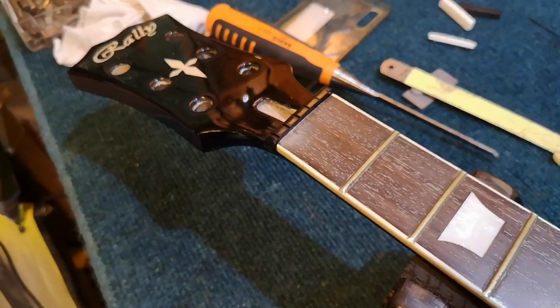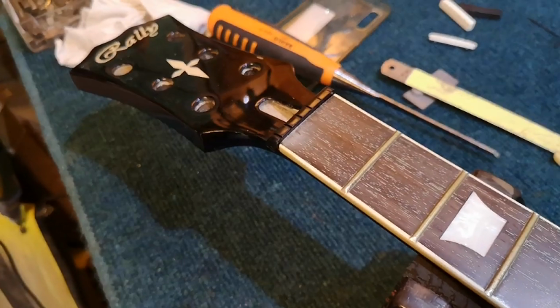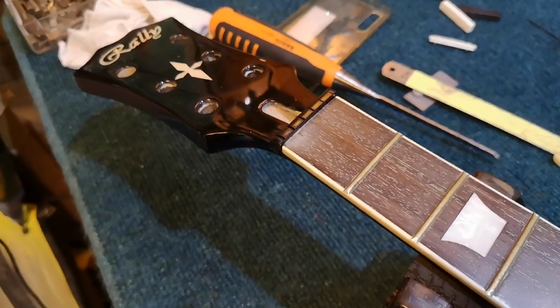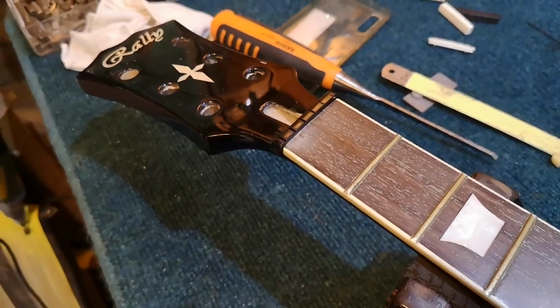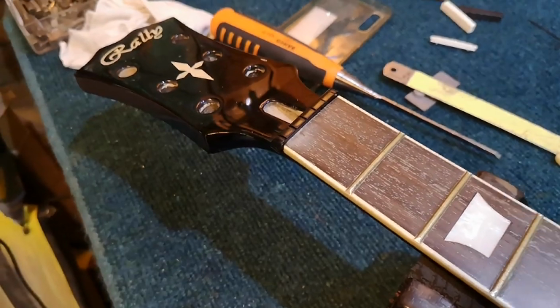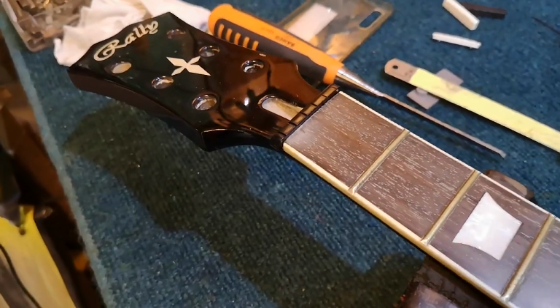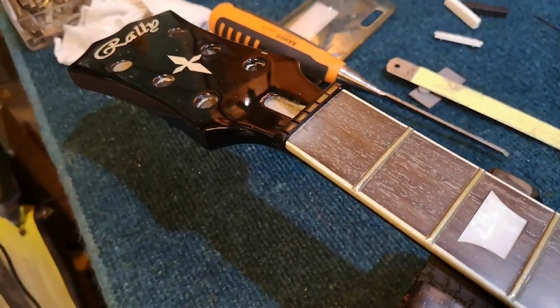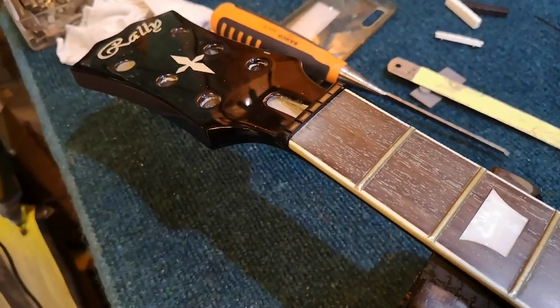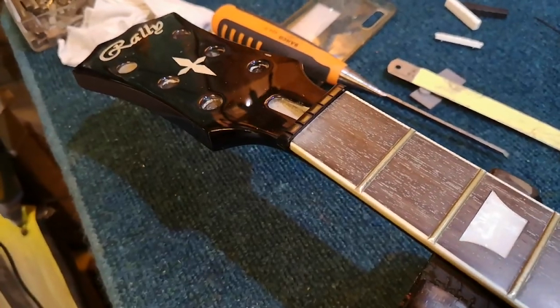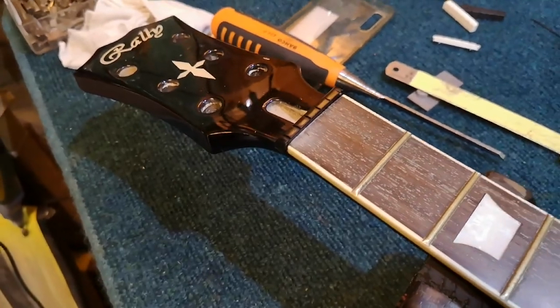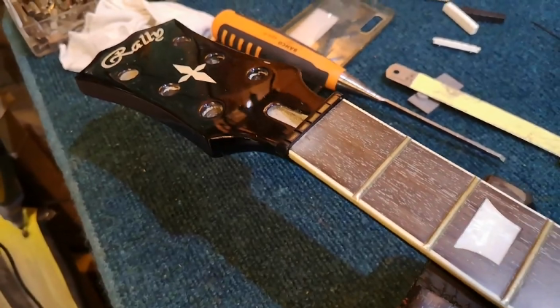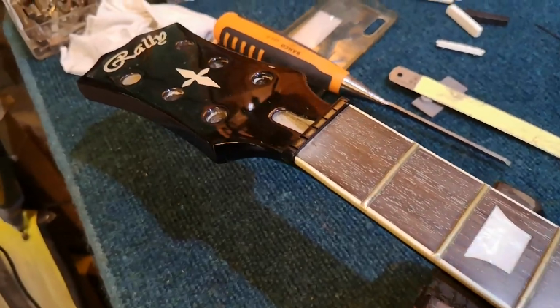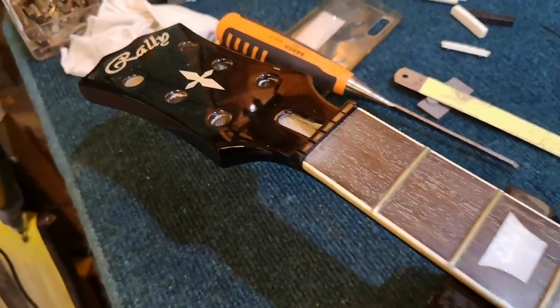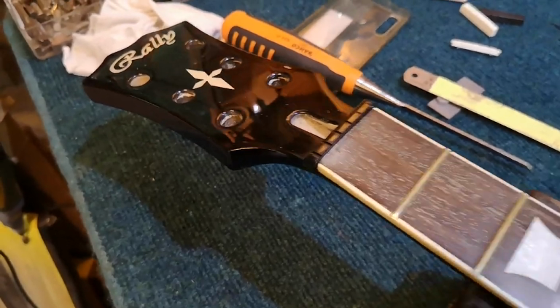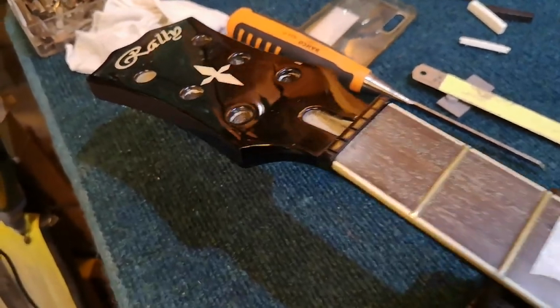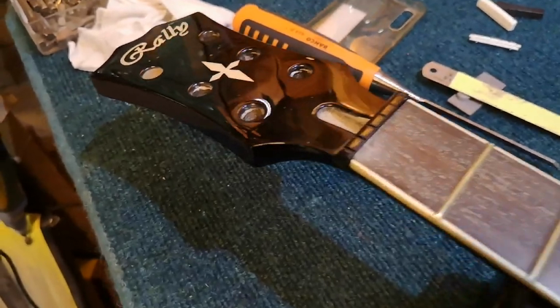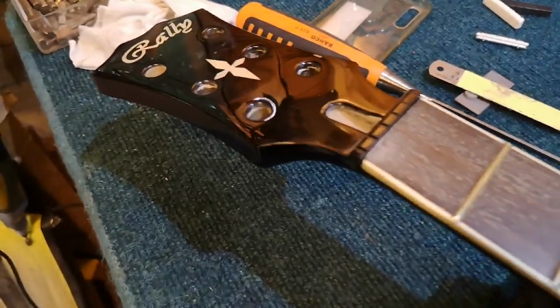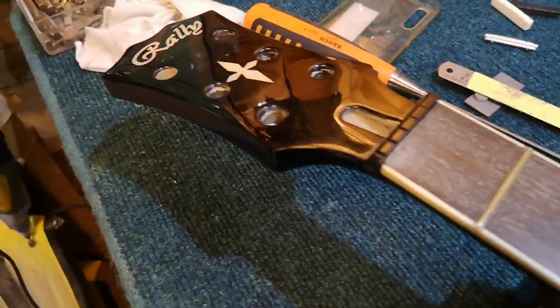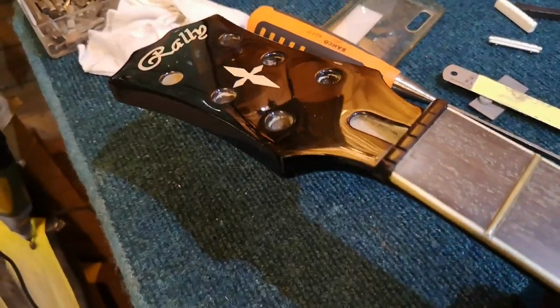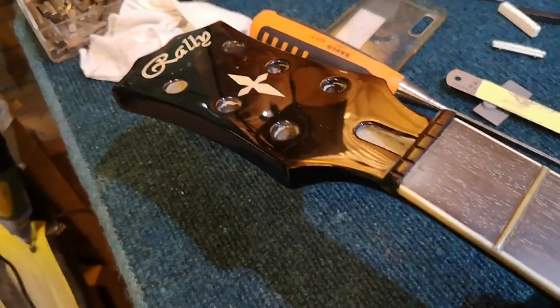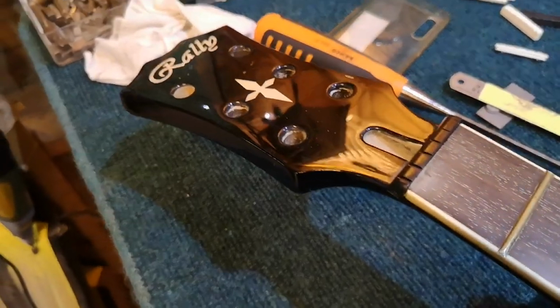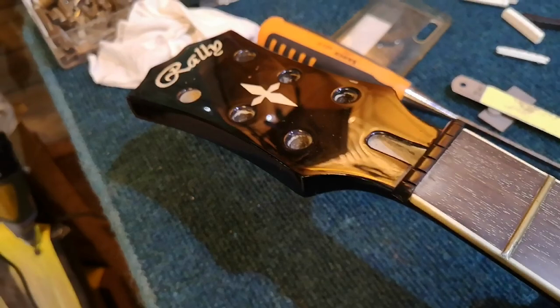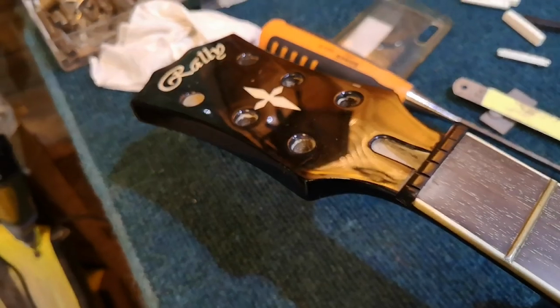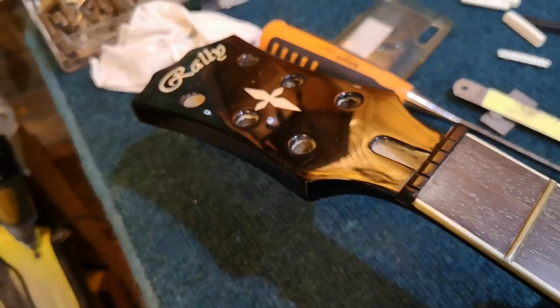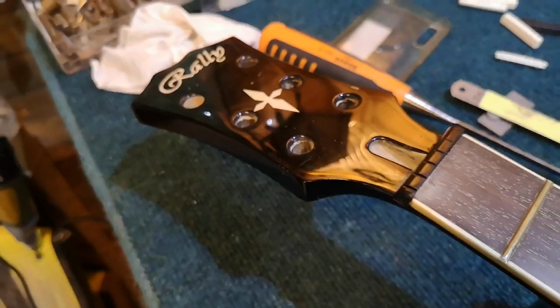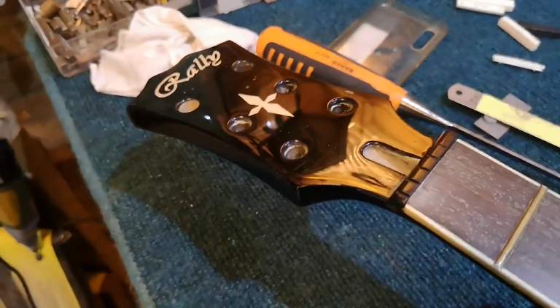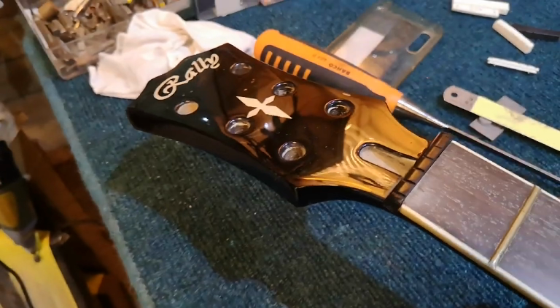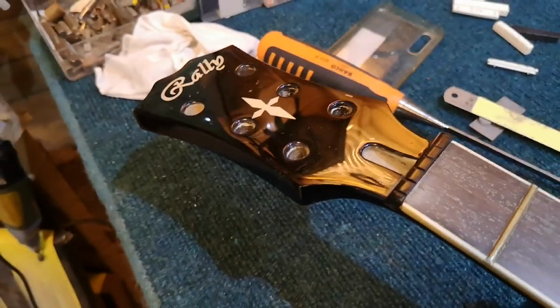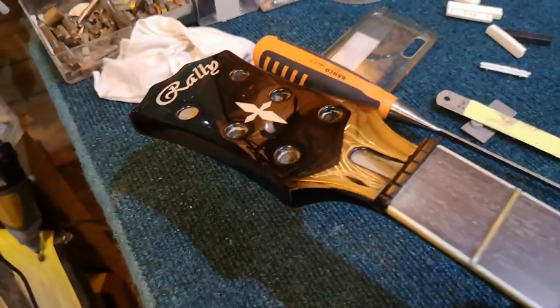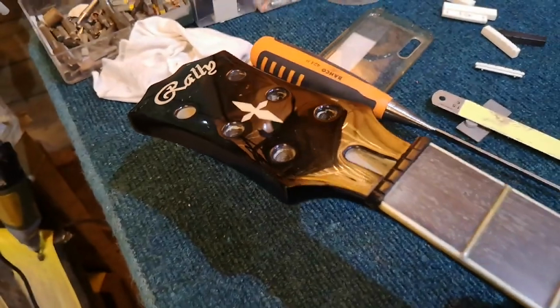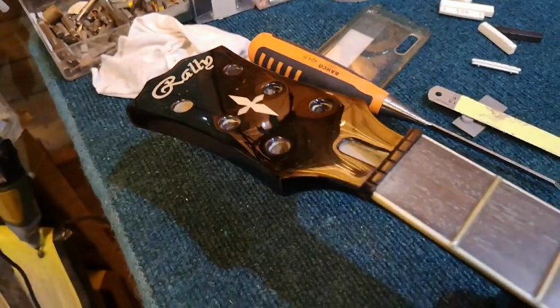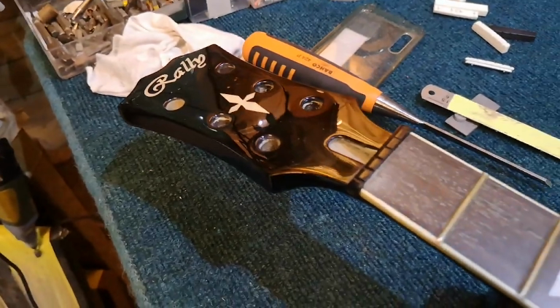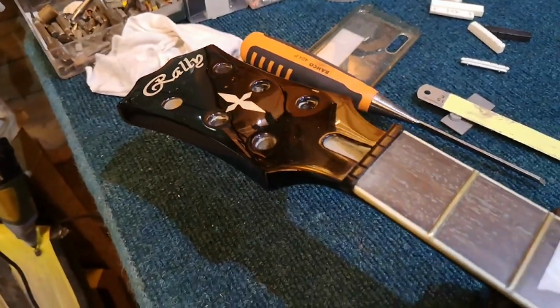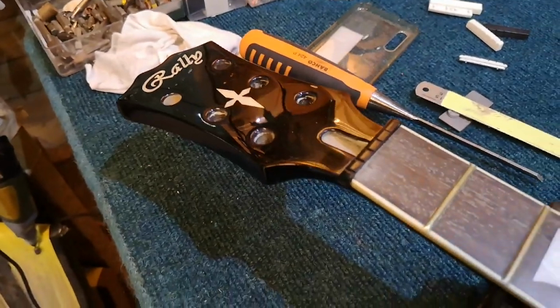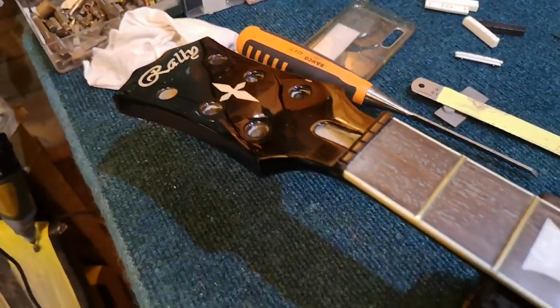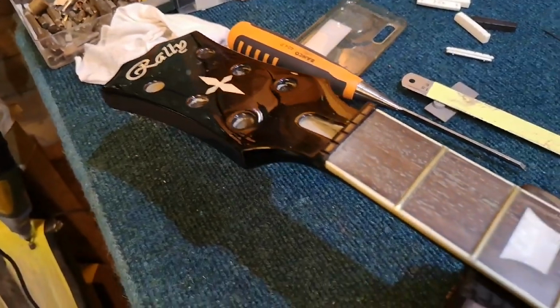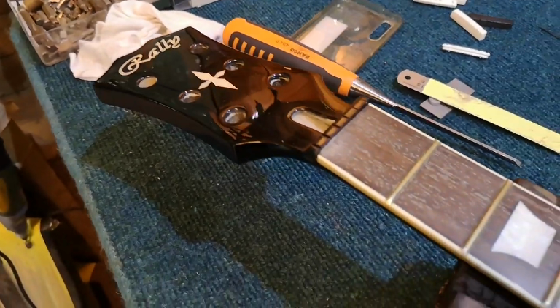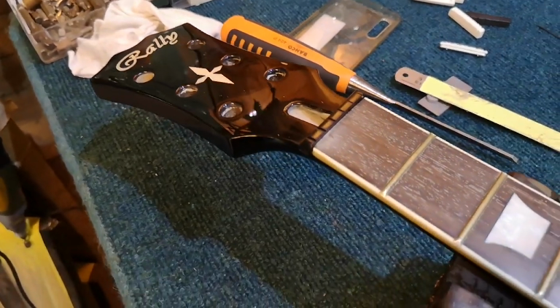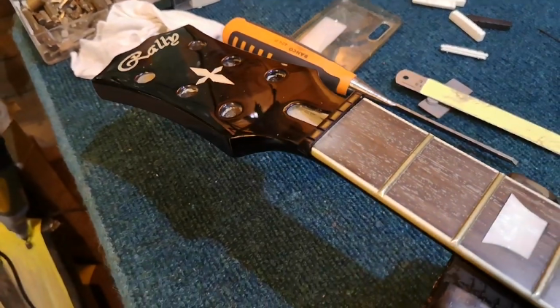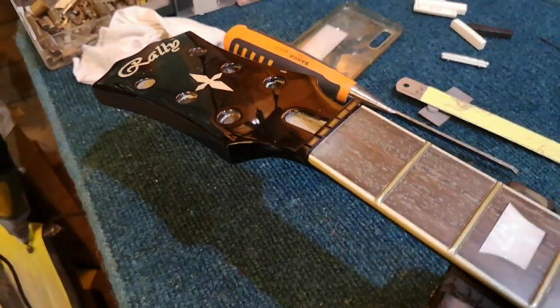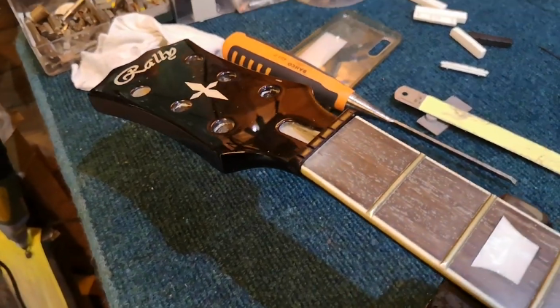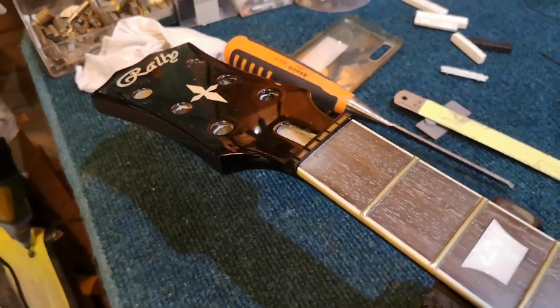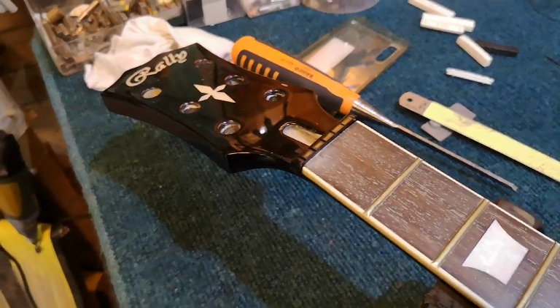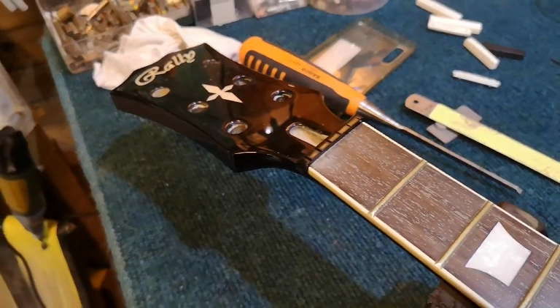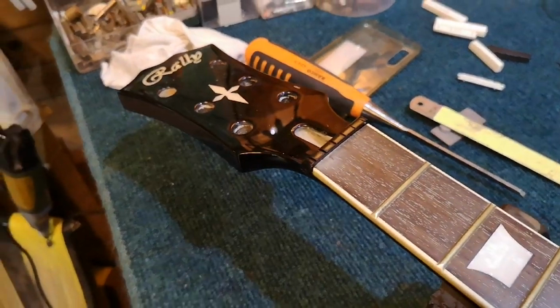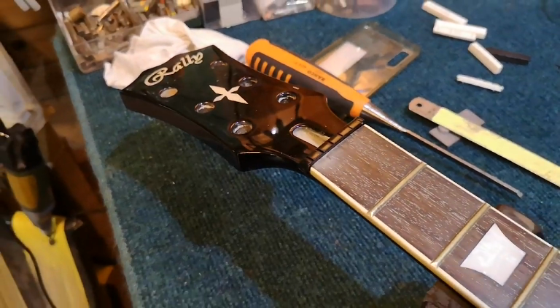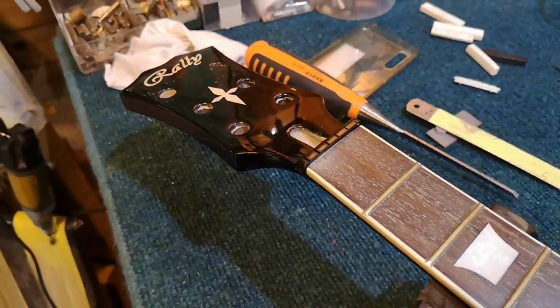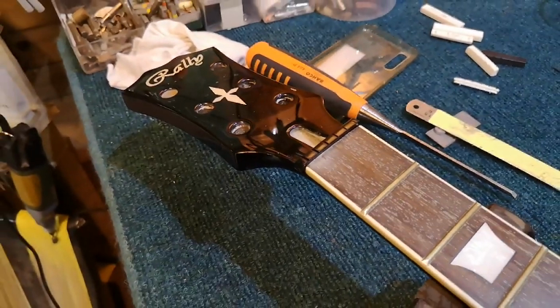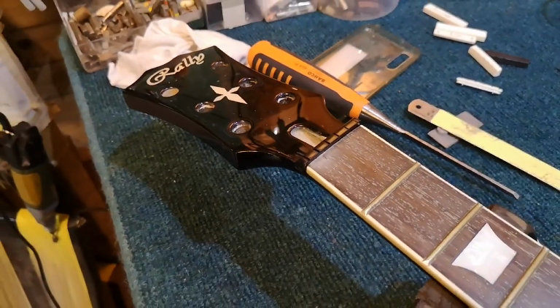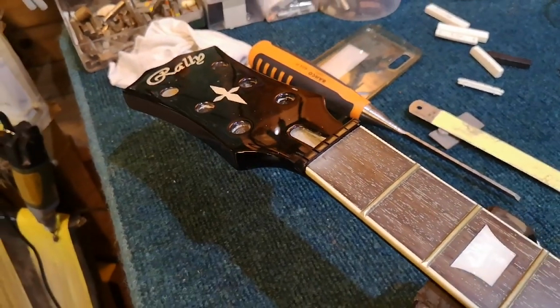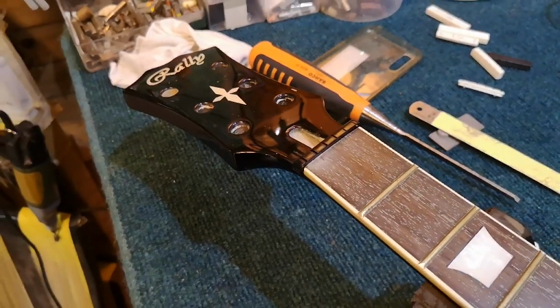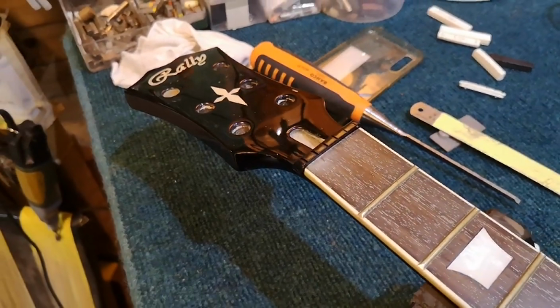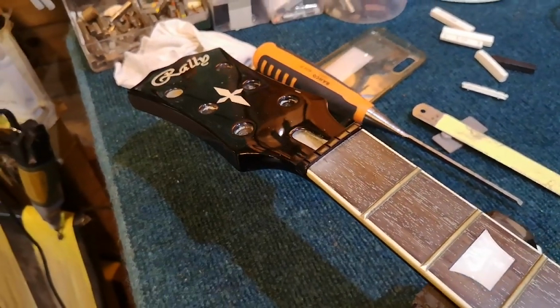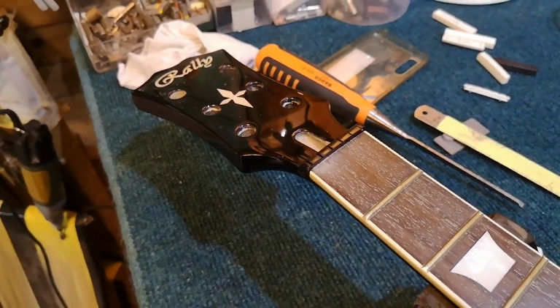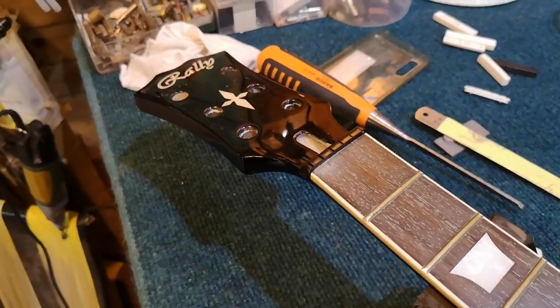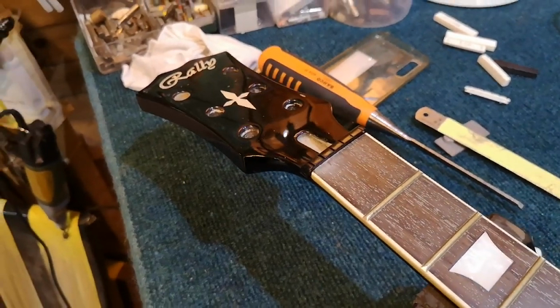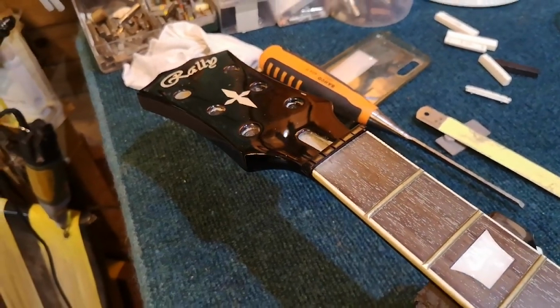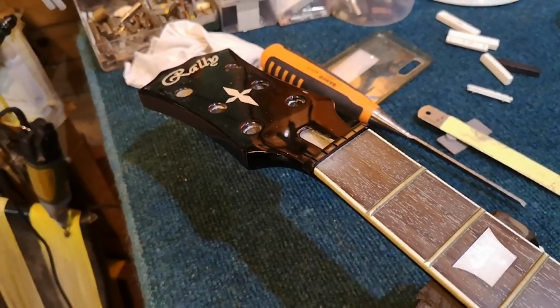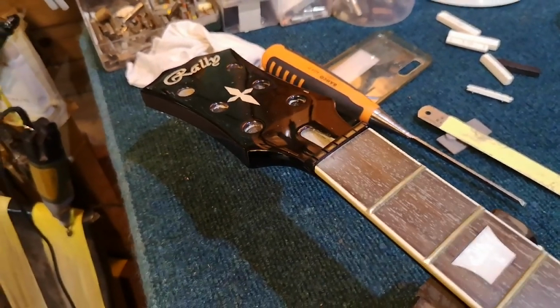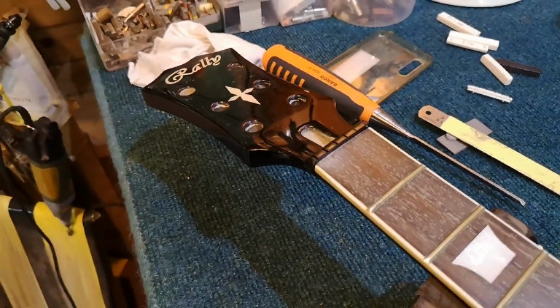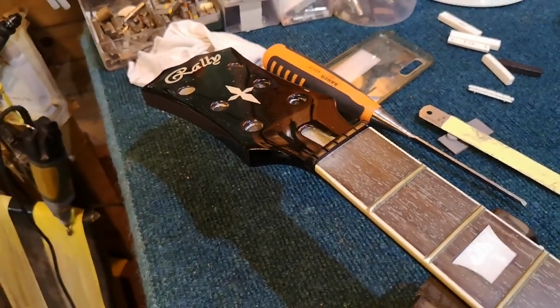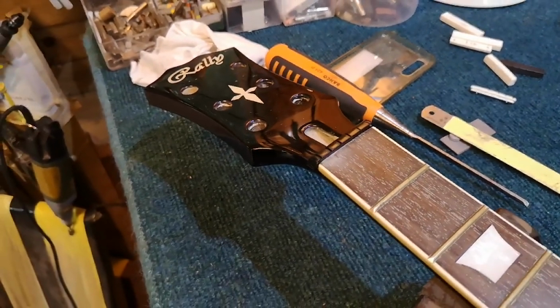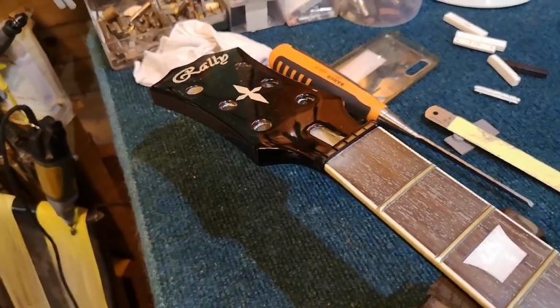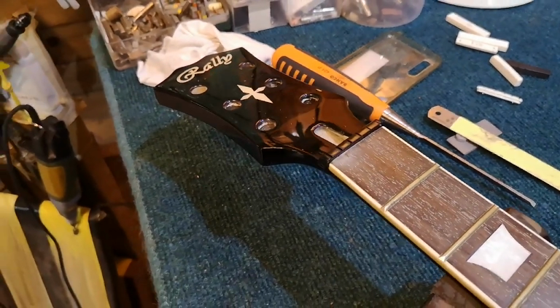I kept it to 15 minutes — I'm amazed I even managed that. I hope that was helpful. Sam at Relove Guitars, catch you again soon.